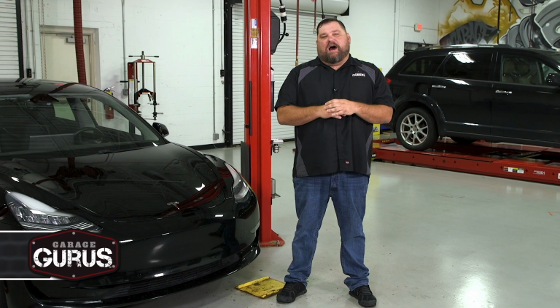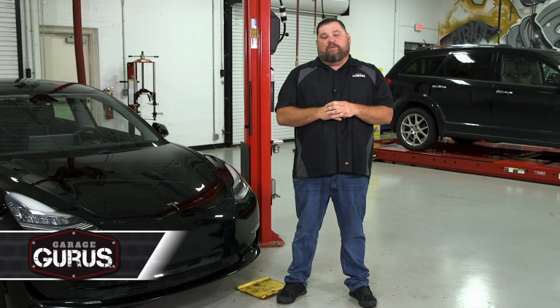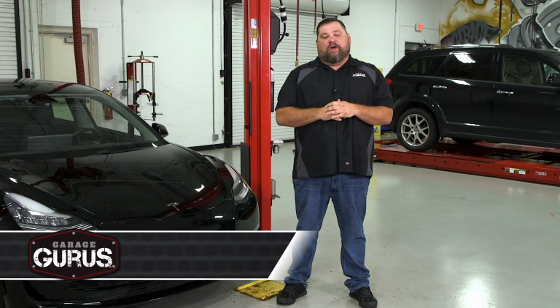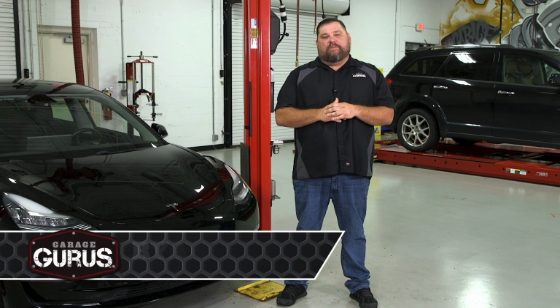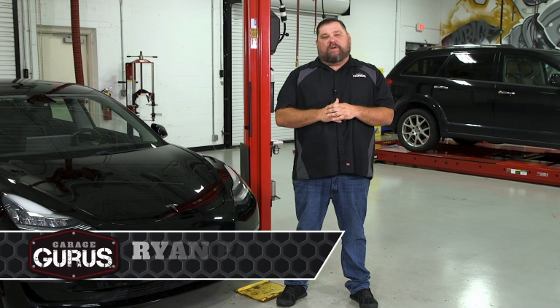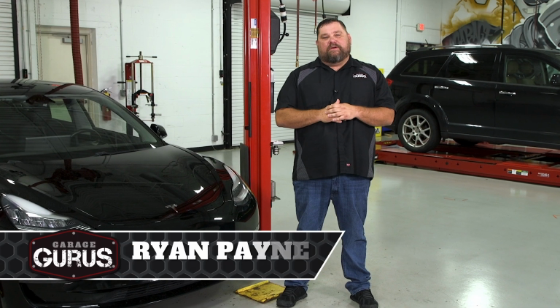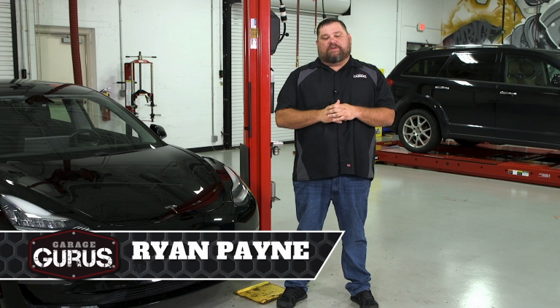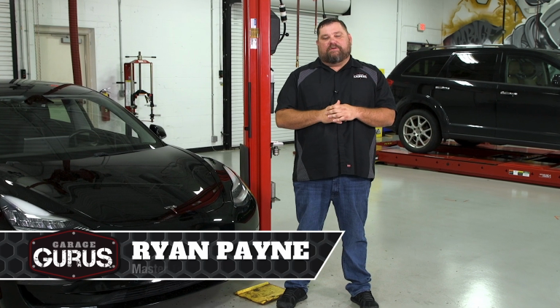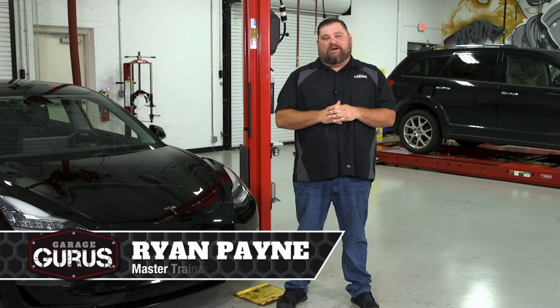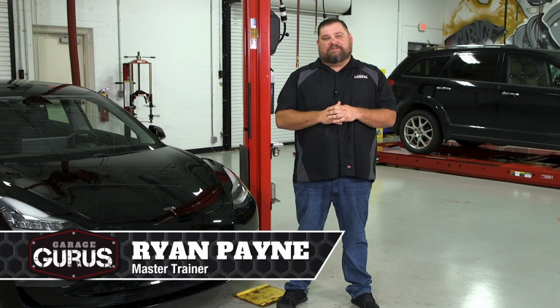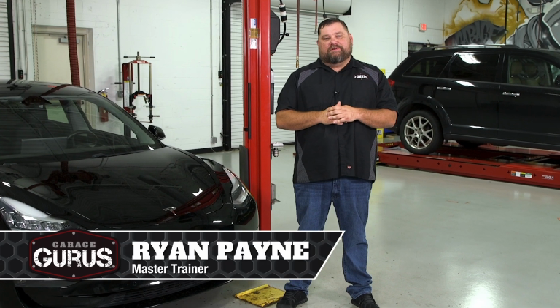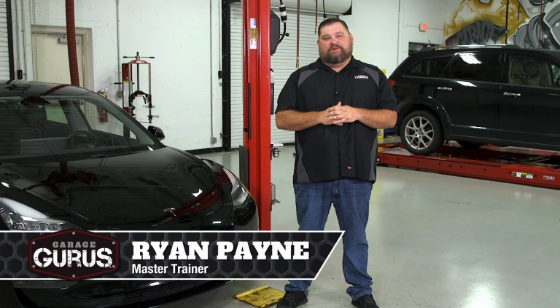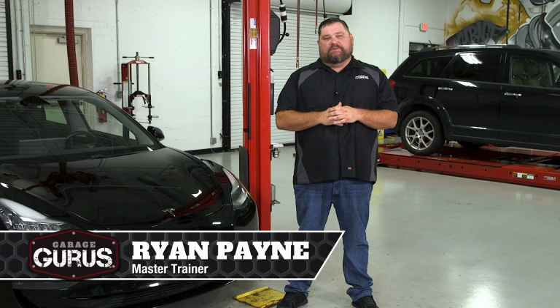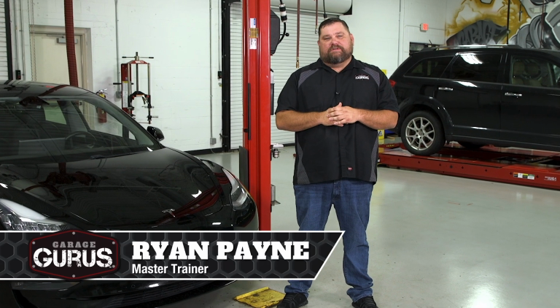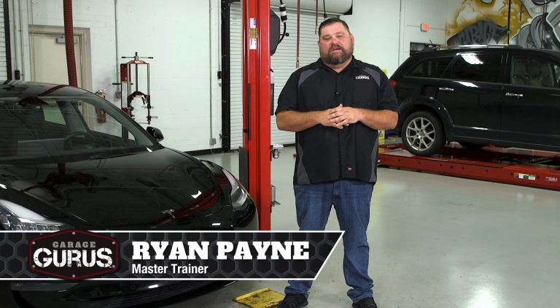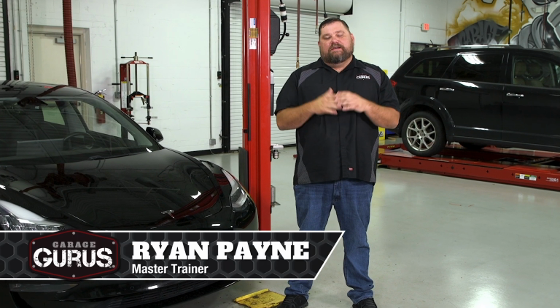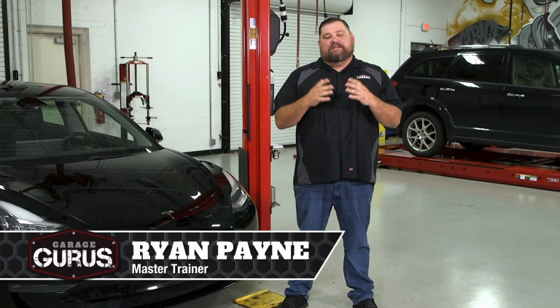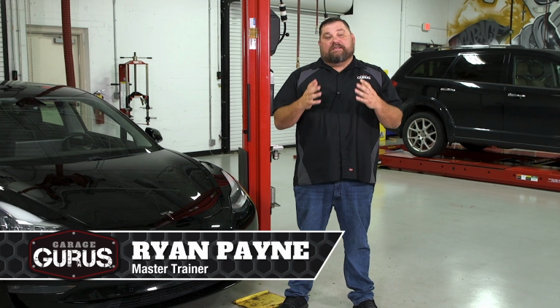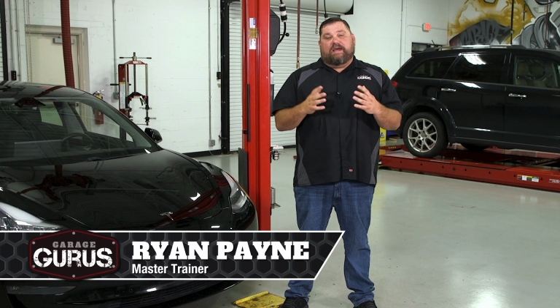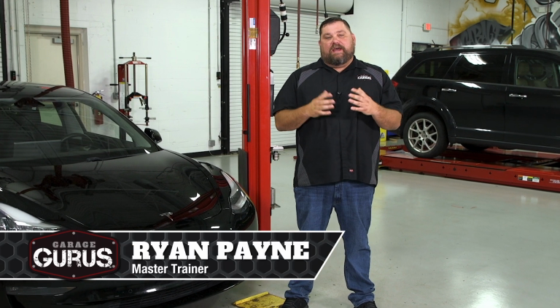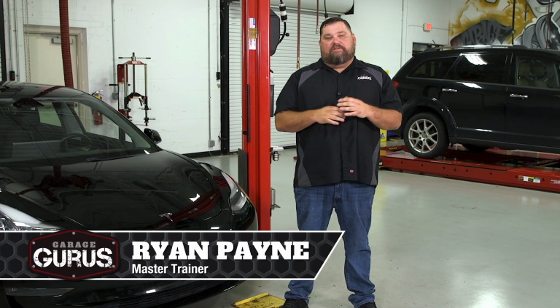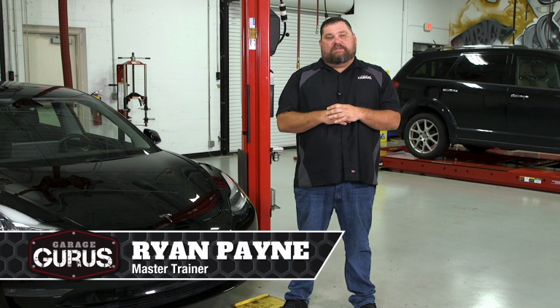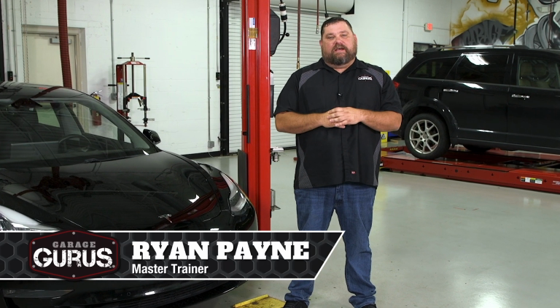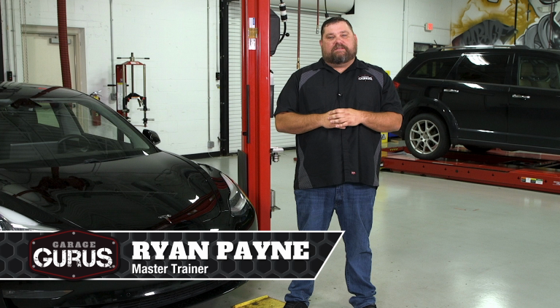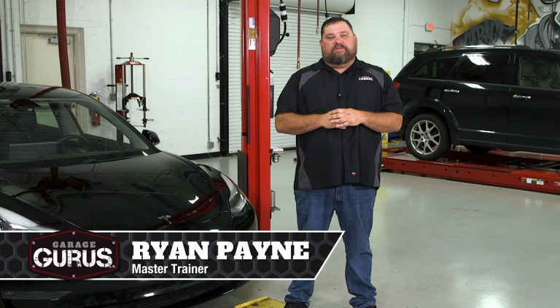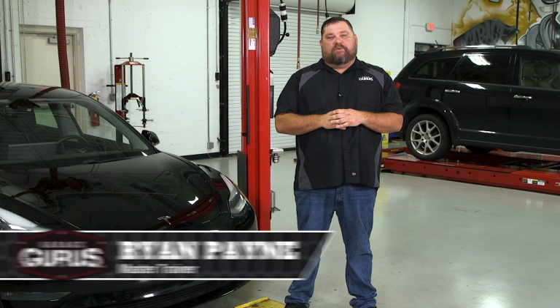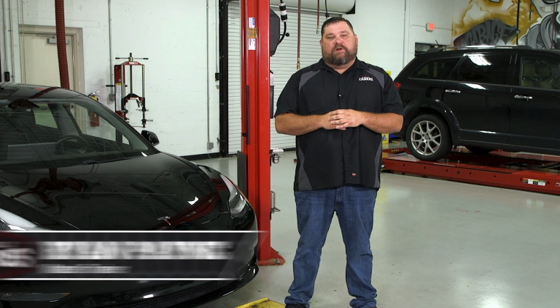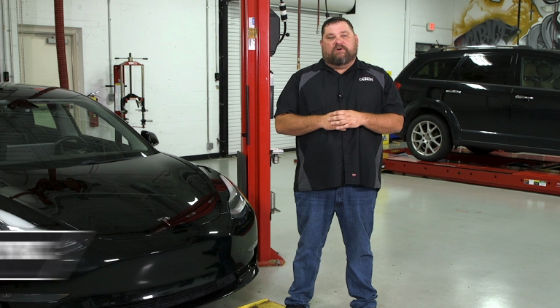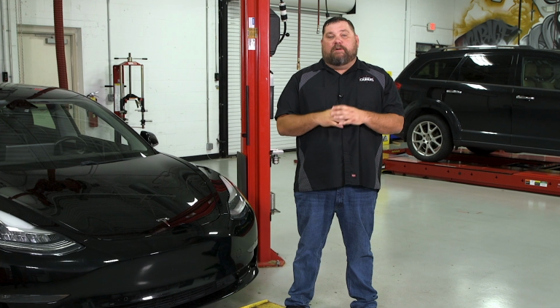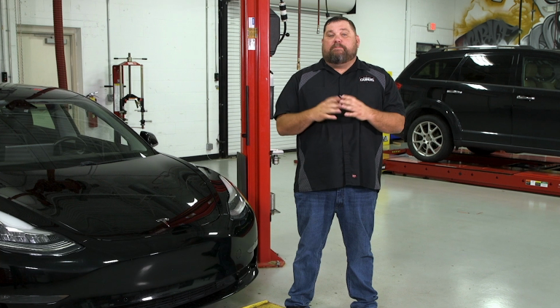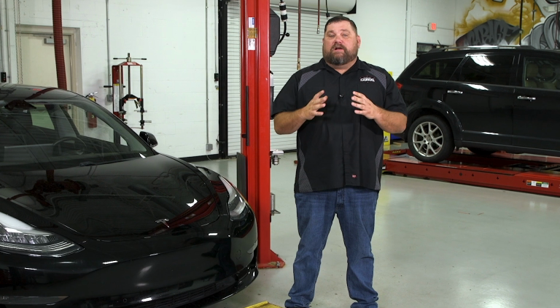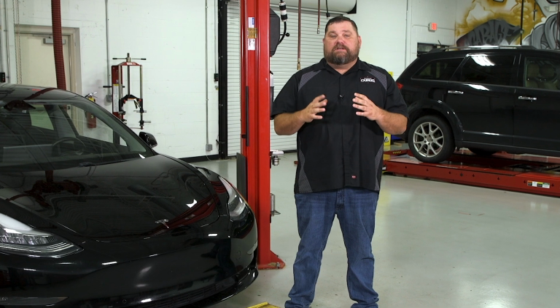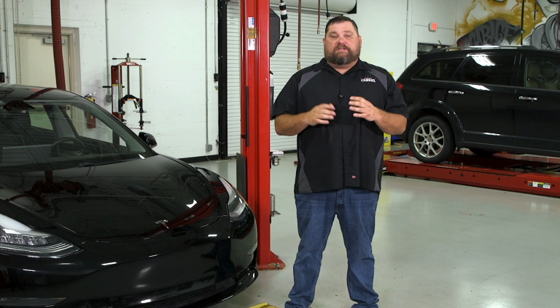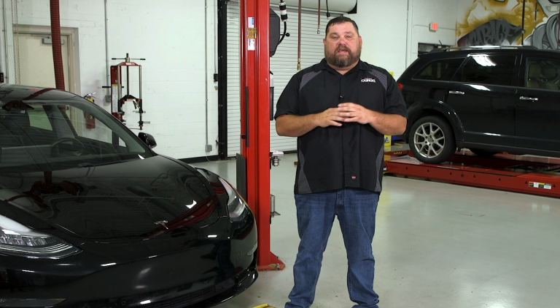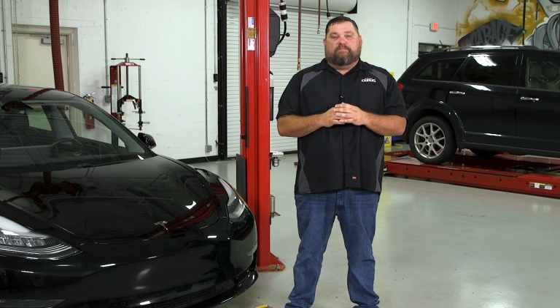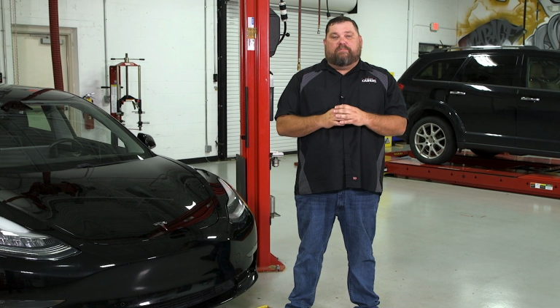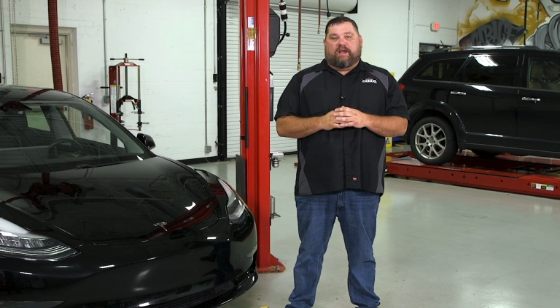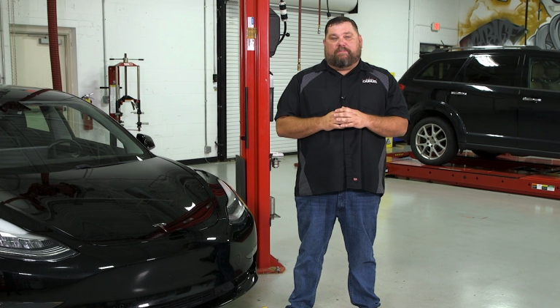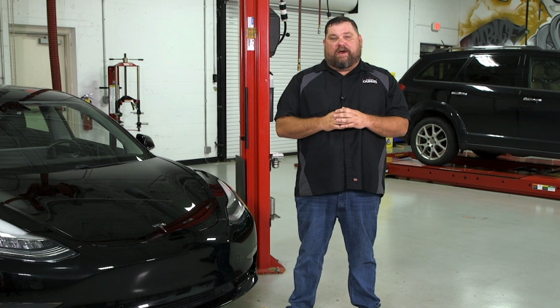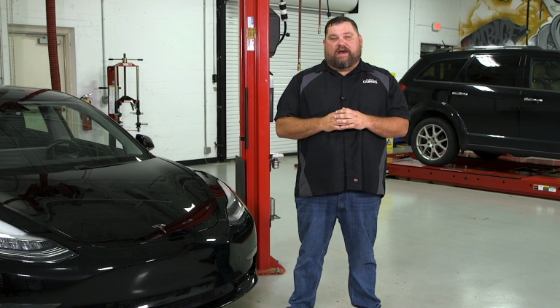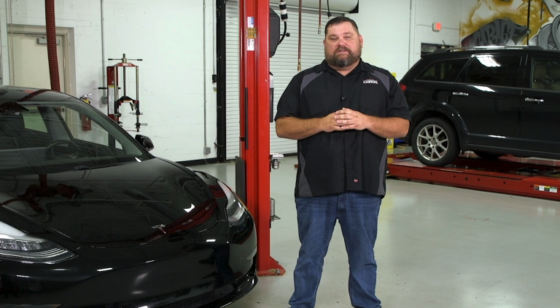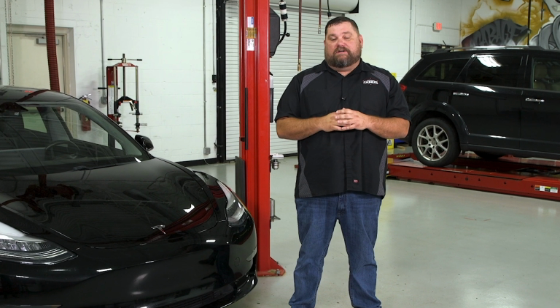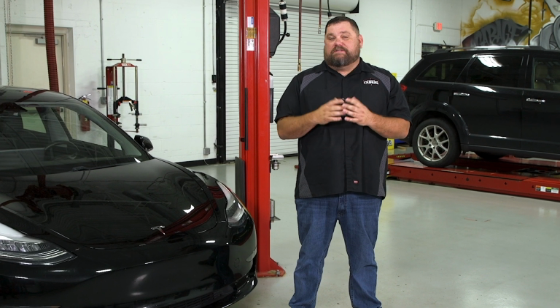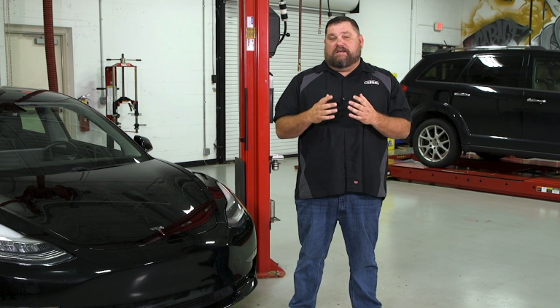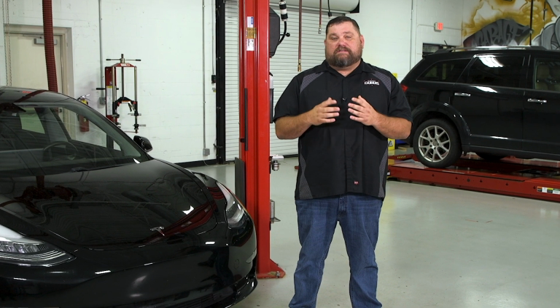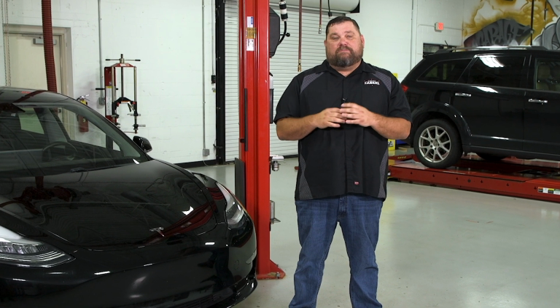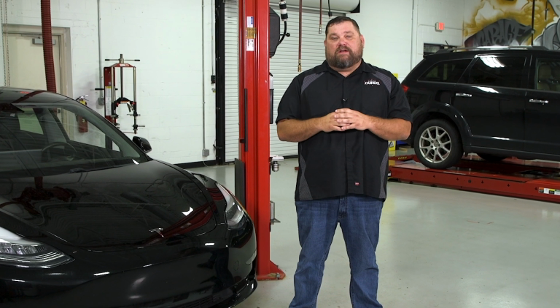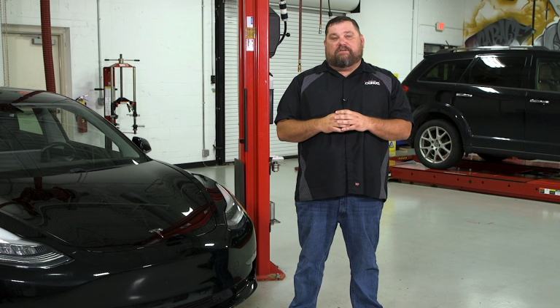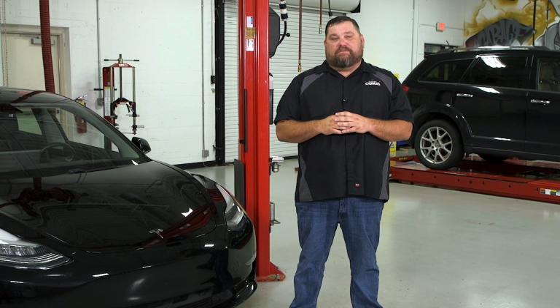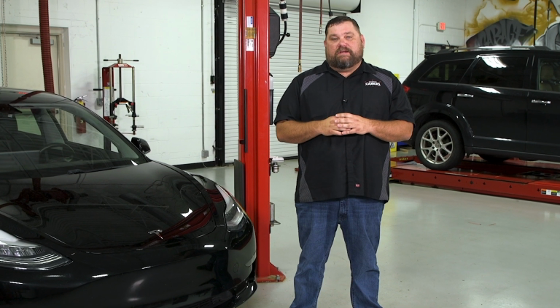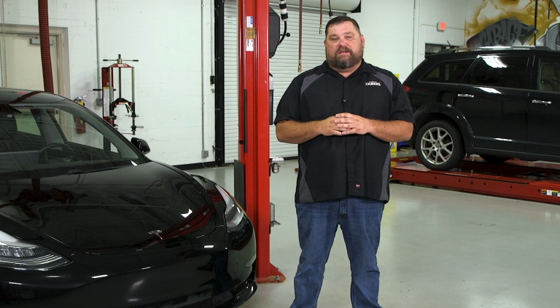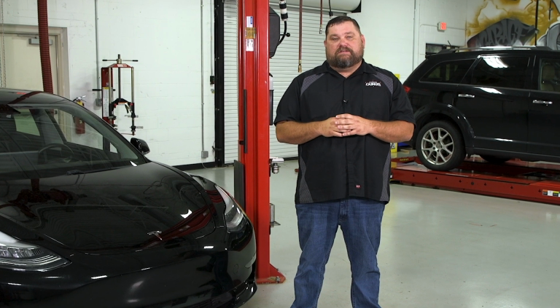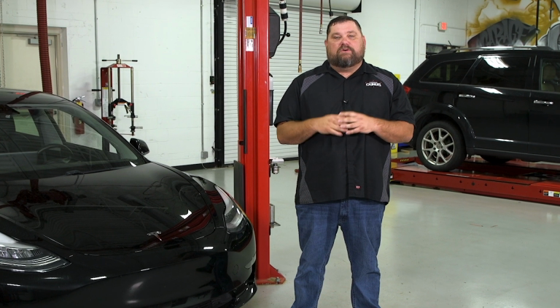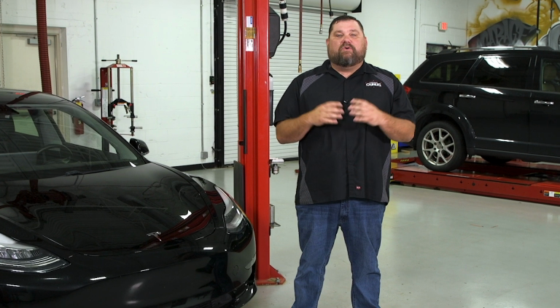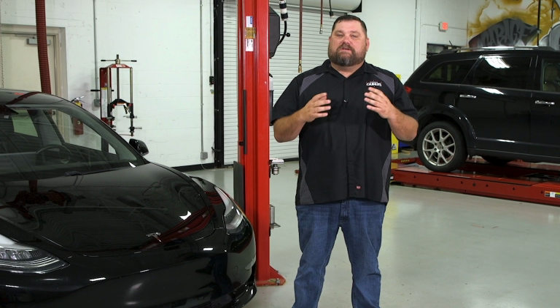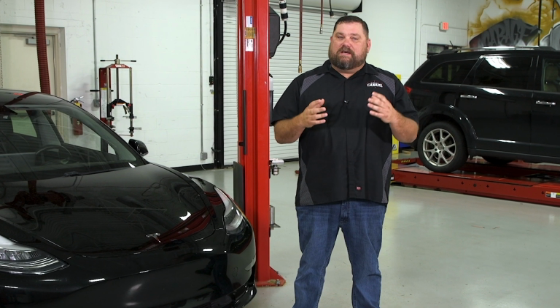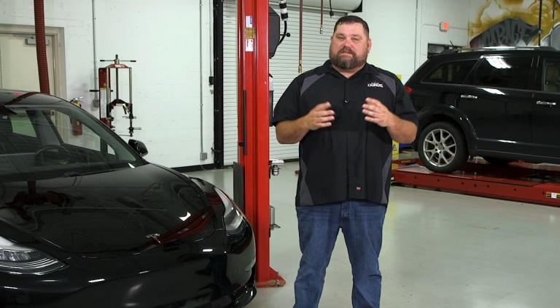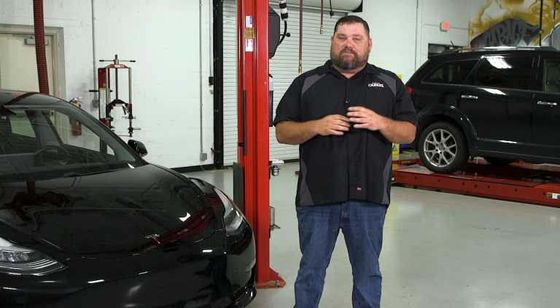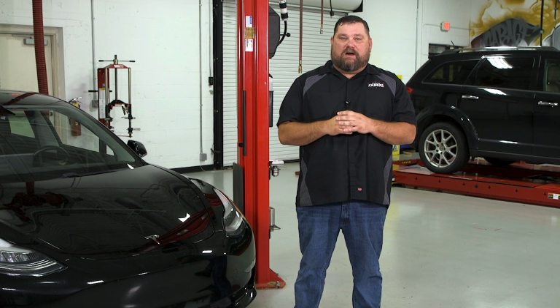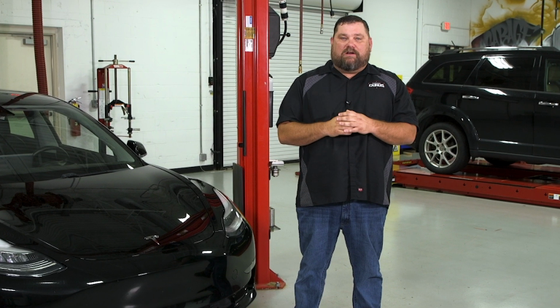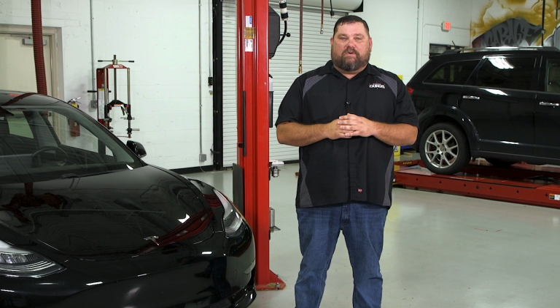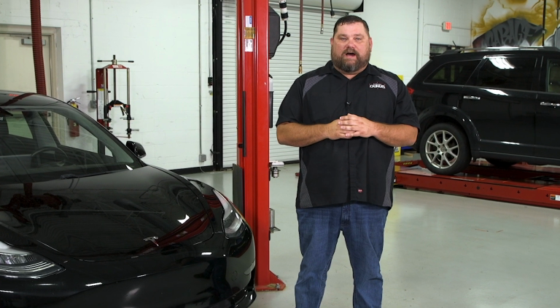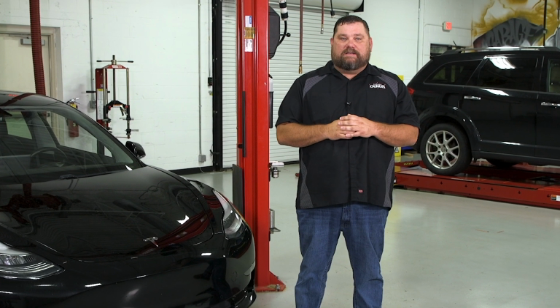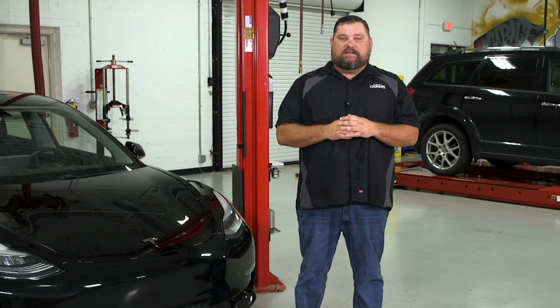I'm Ryan Payne with GarageGurus and today I have a tech tip for you on burnishing in brake pads on Tesla Model 3s or Tesla Model Ys.